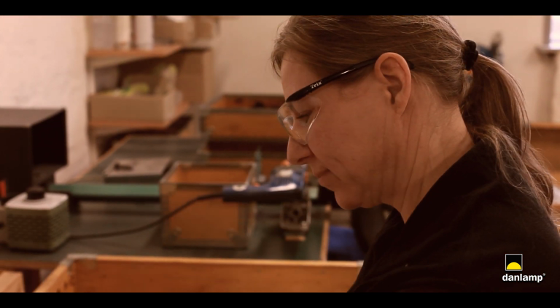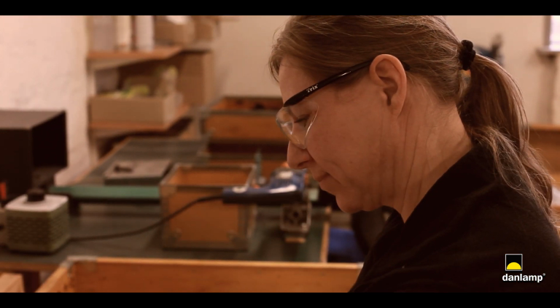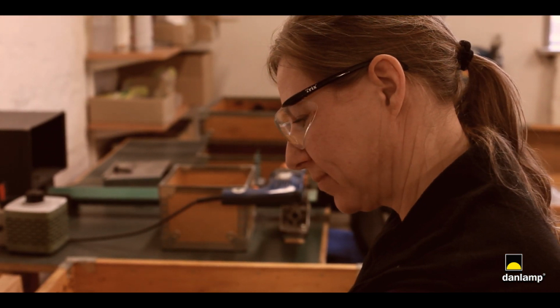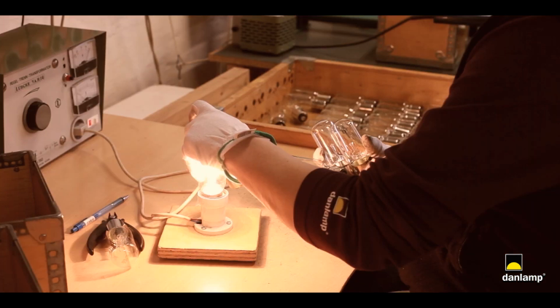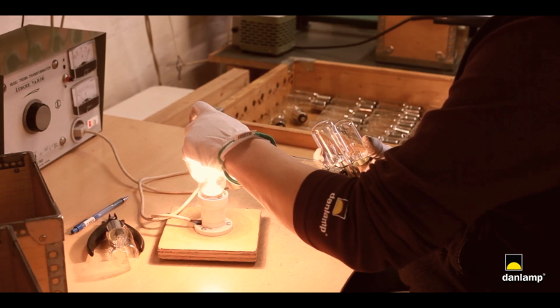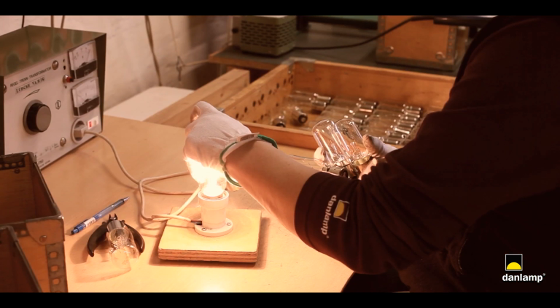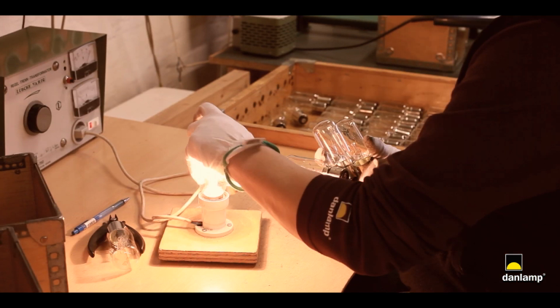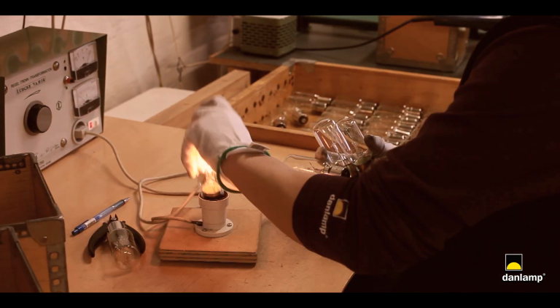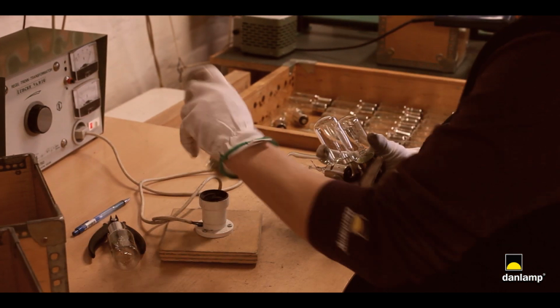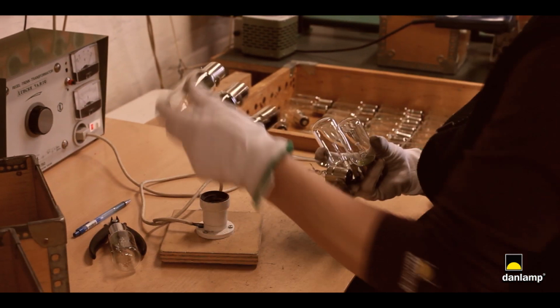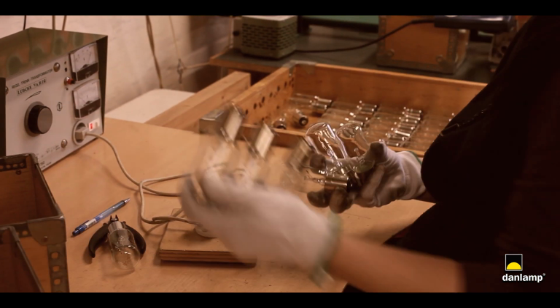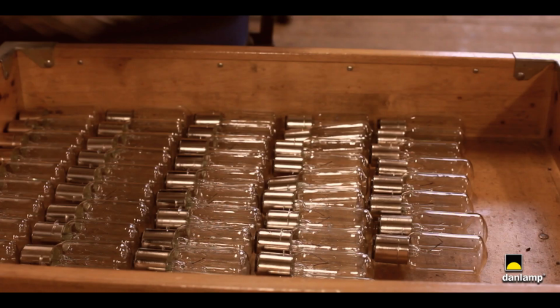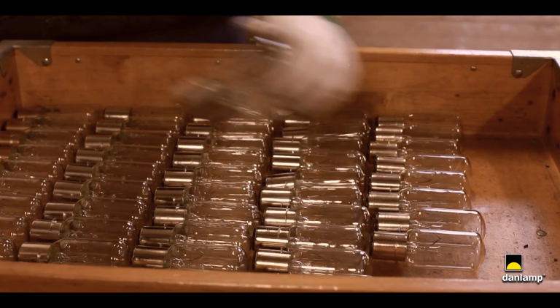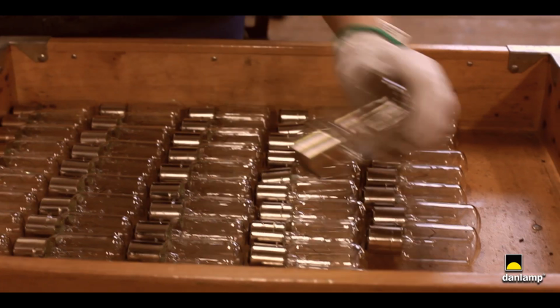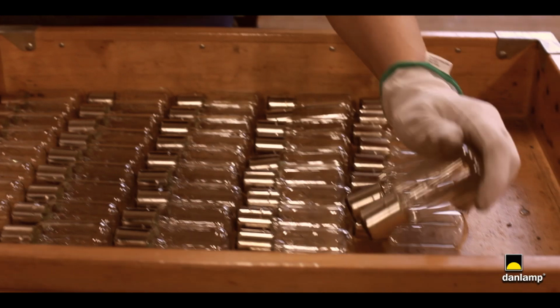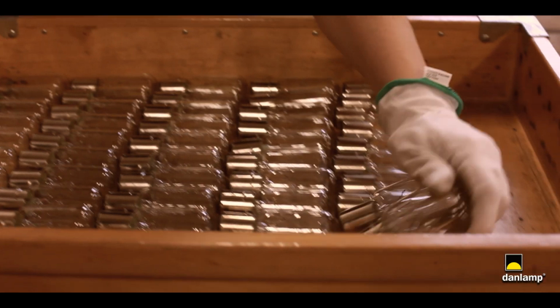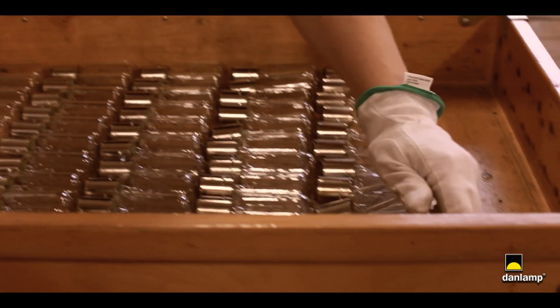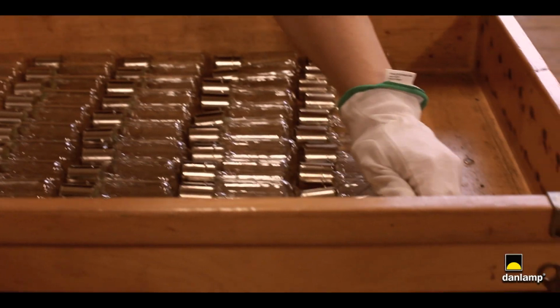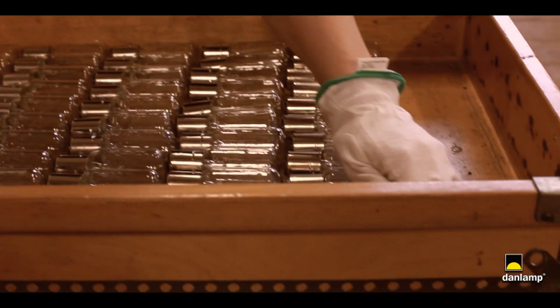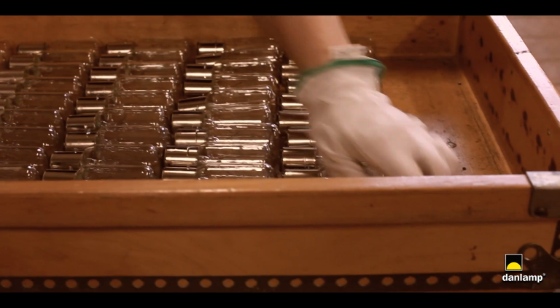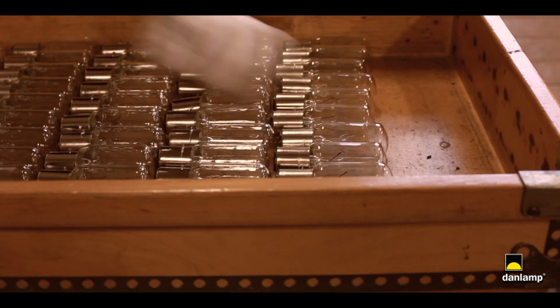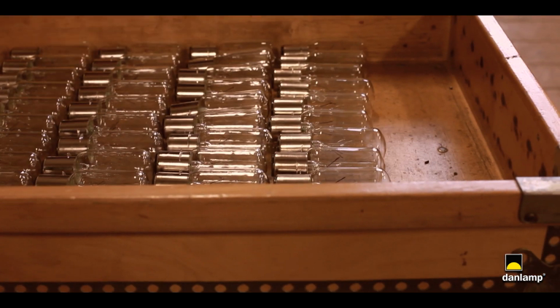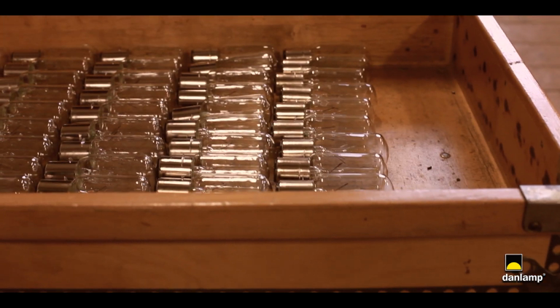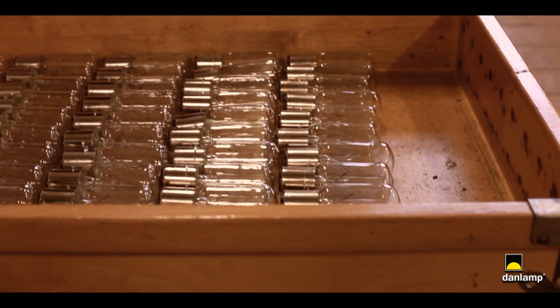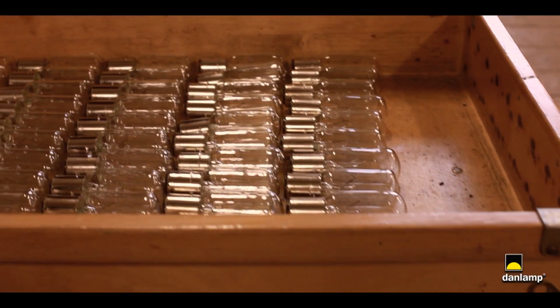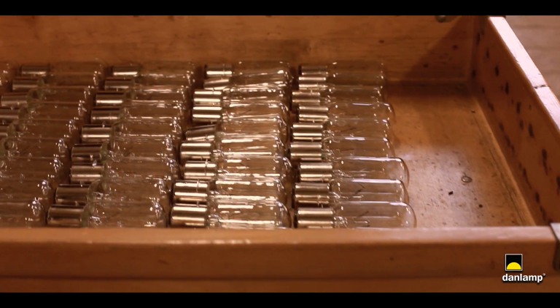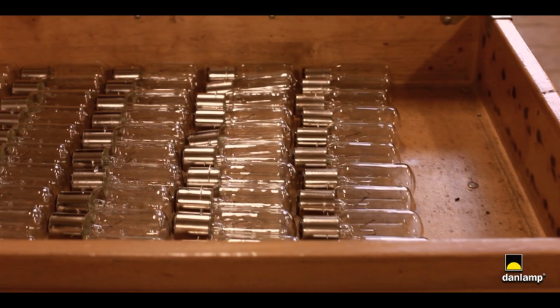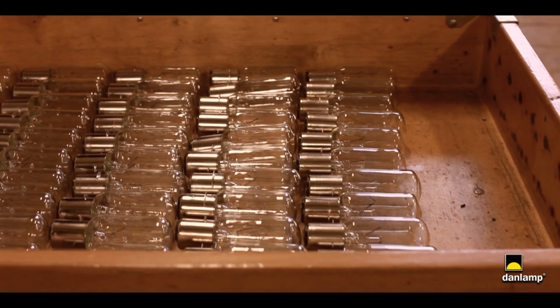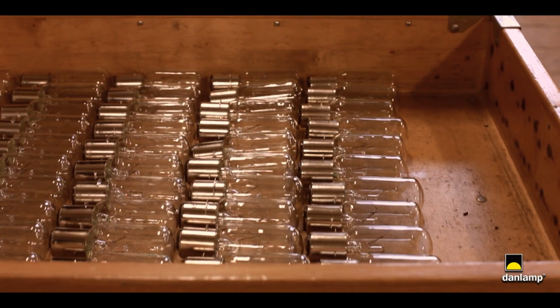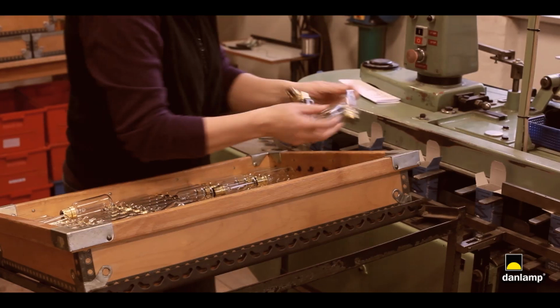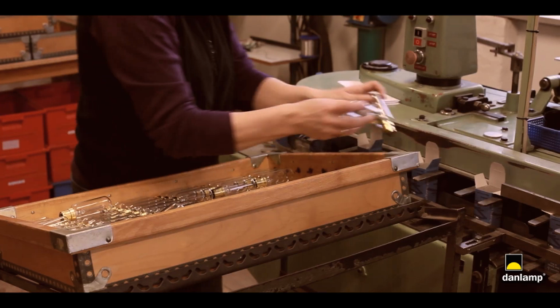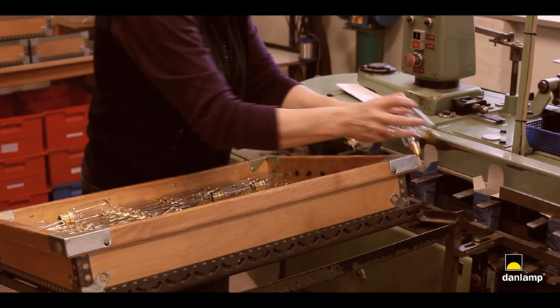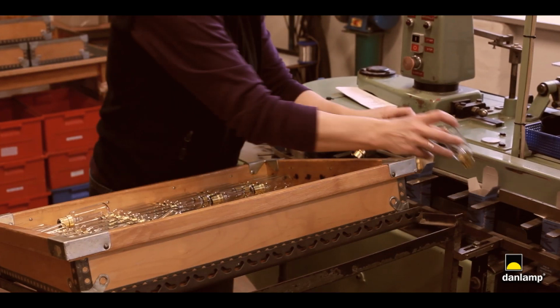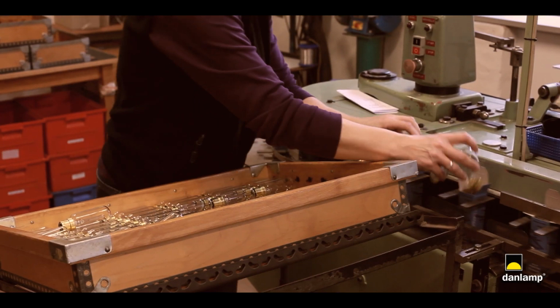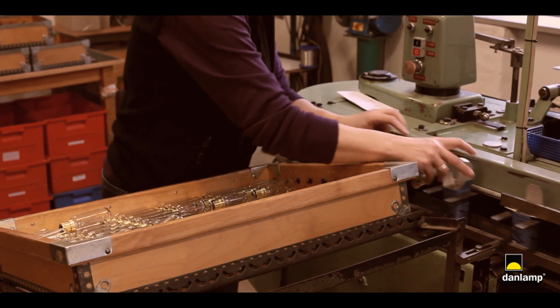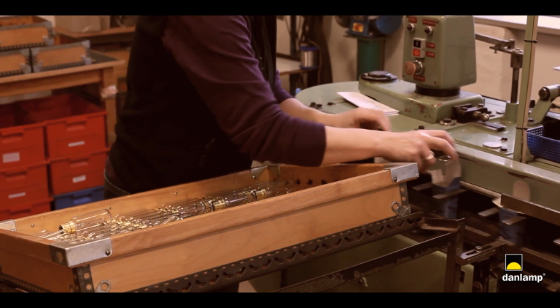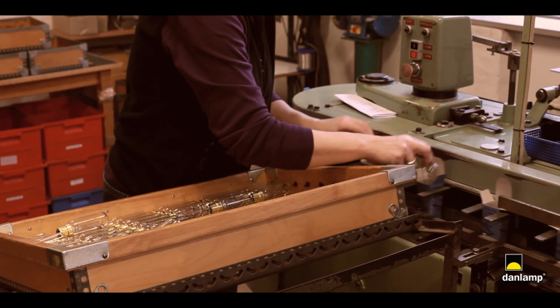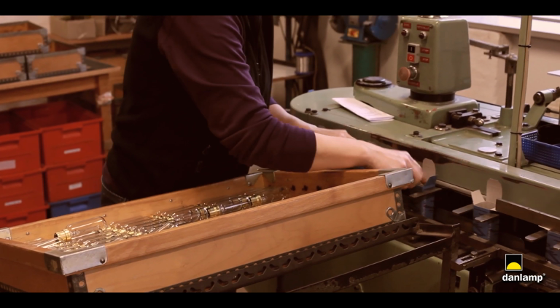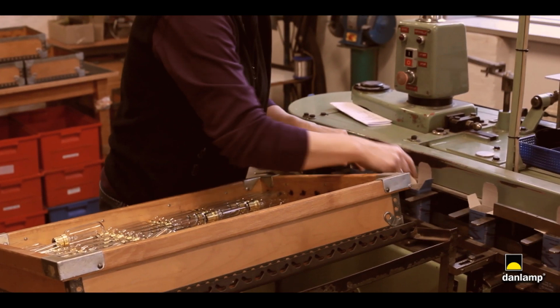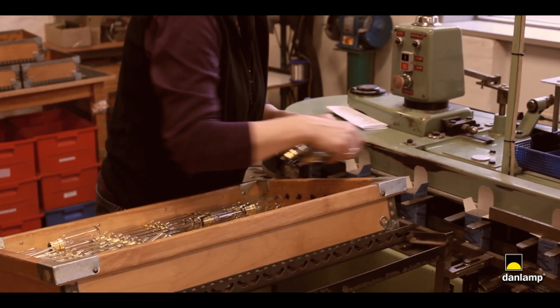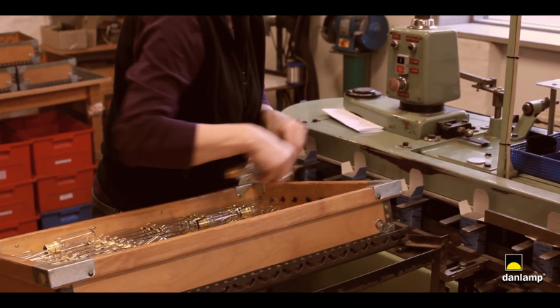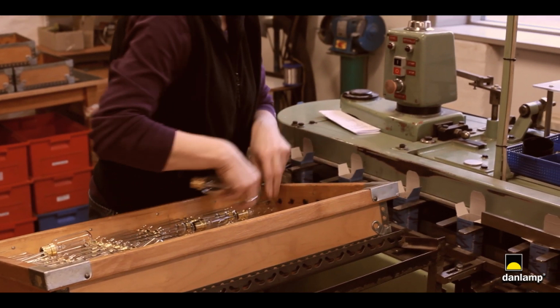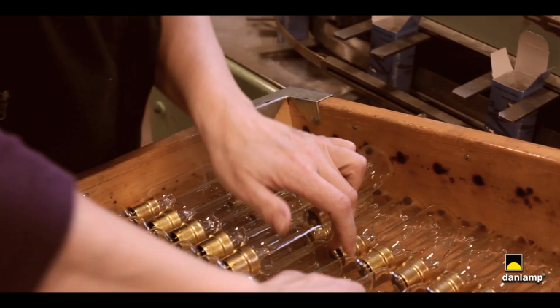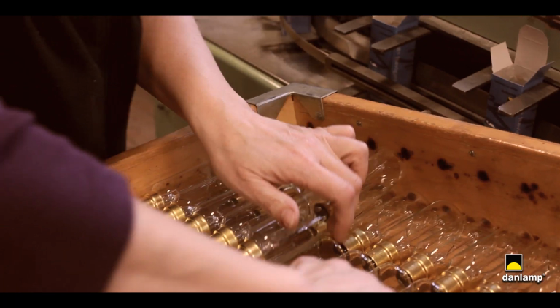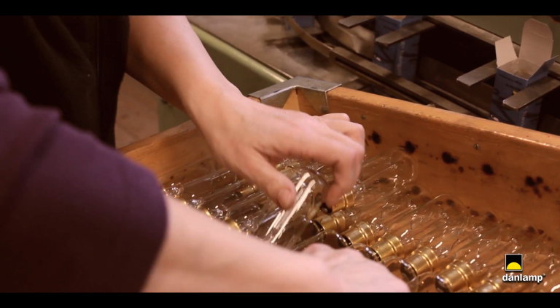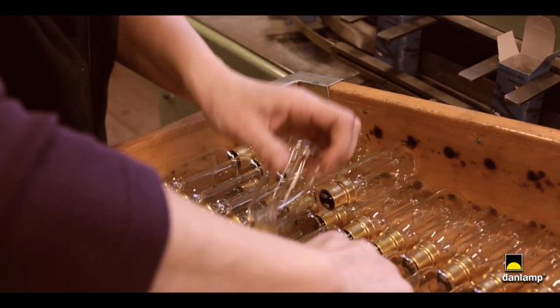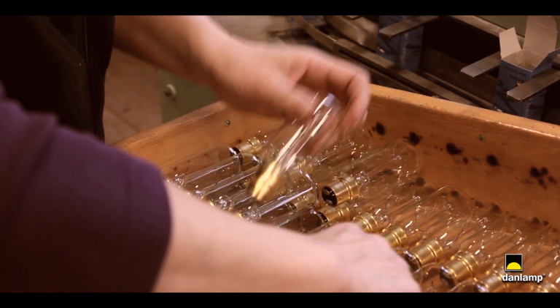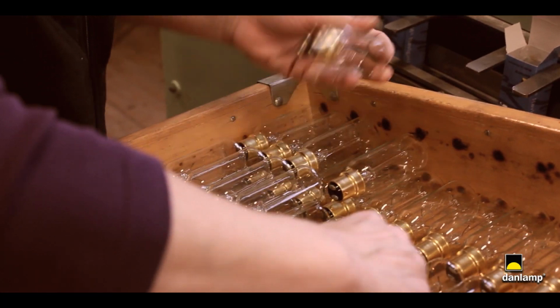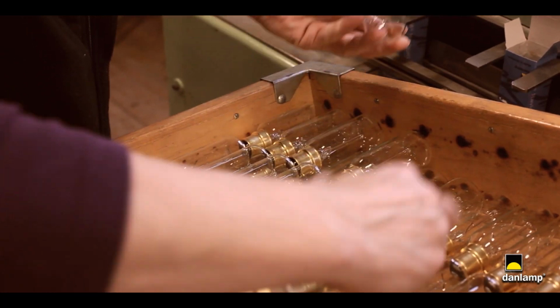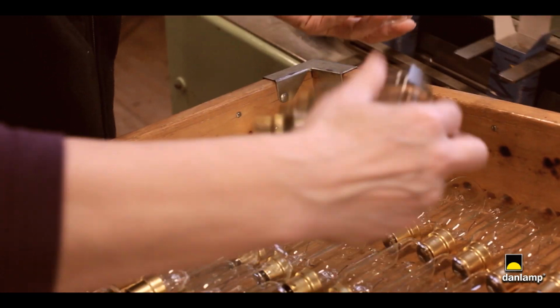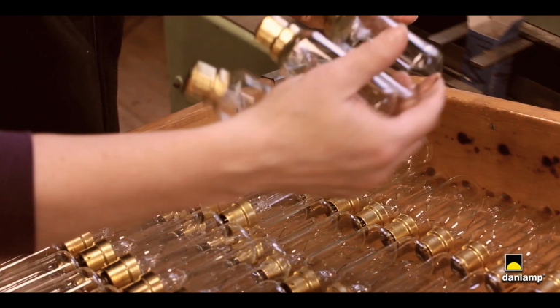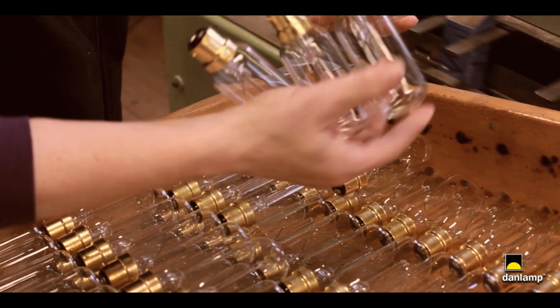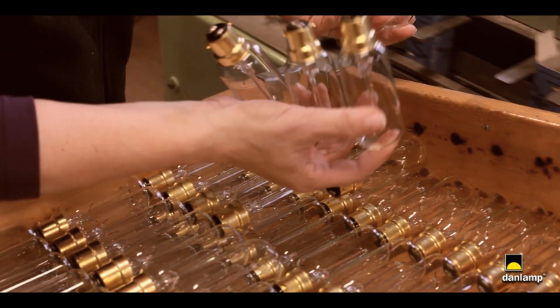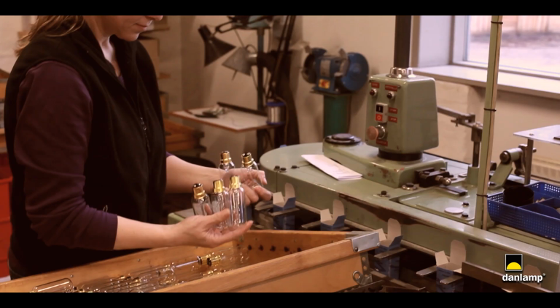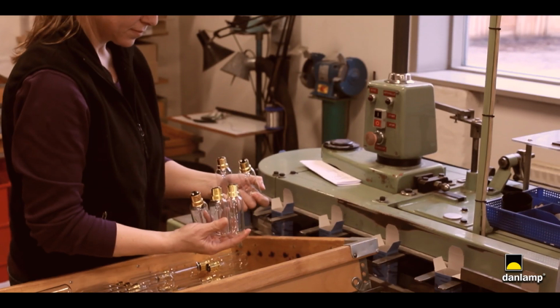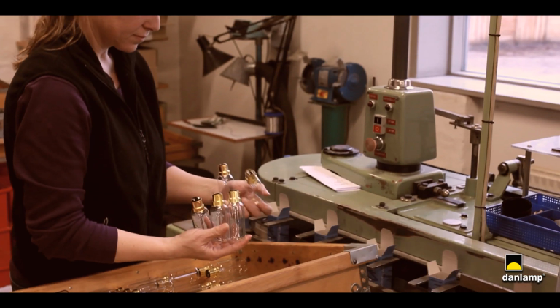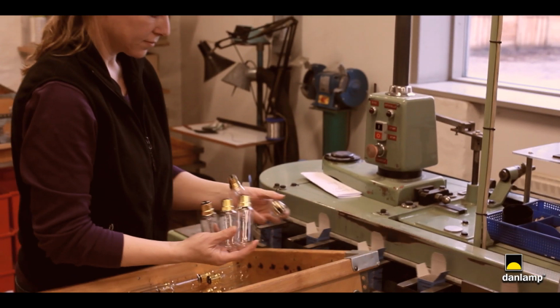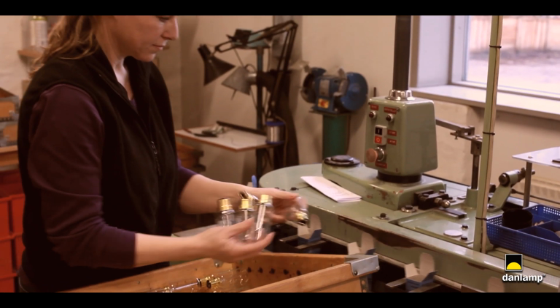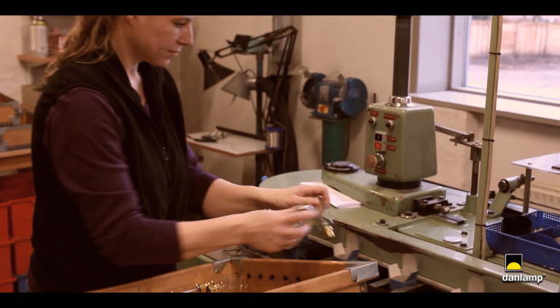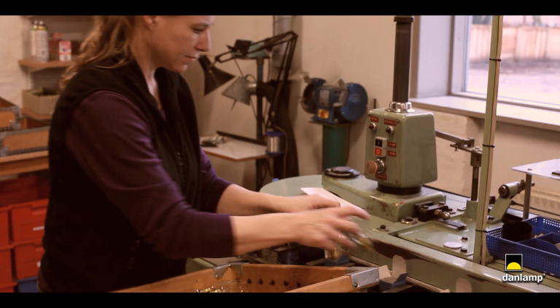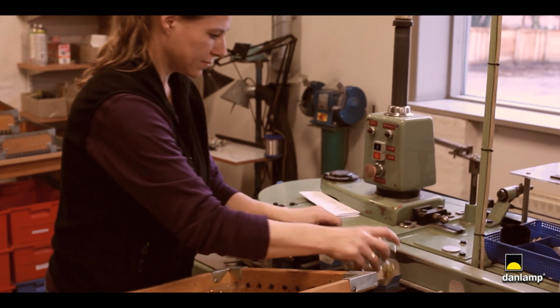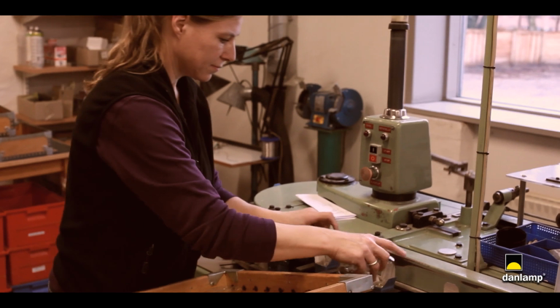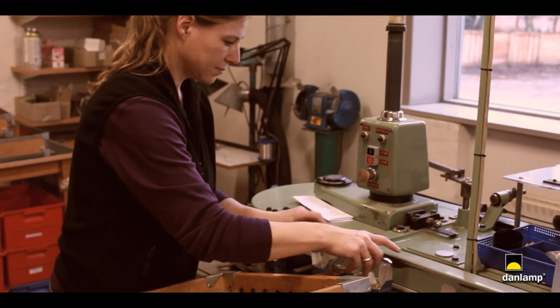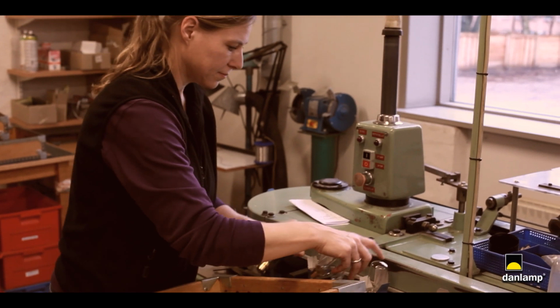All of the lamps are tested before packing and there are lots of possibilities for customized boxes, labels, etc.